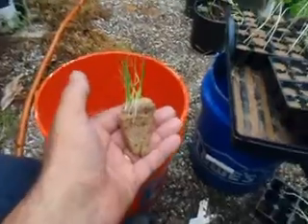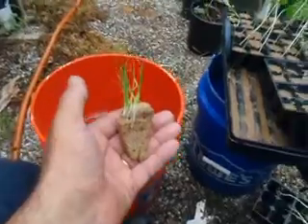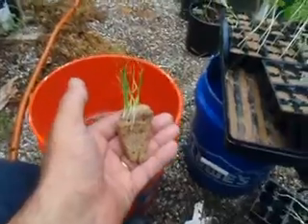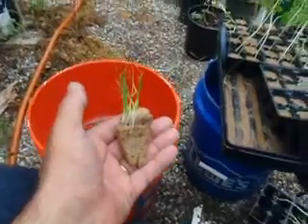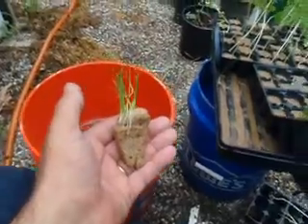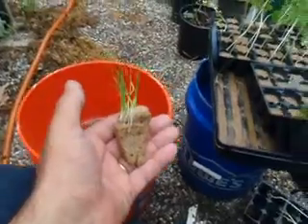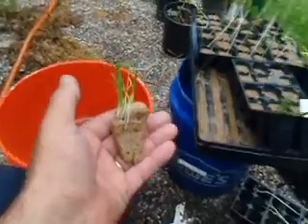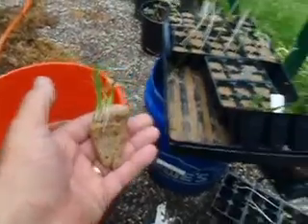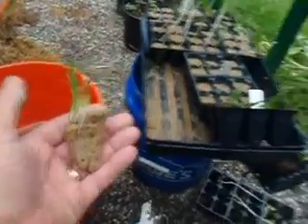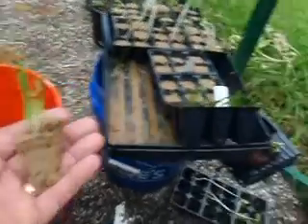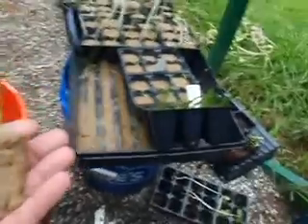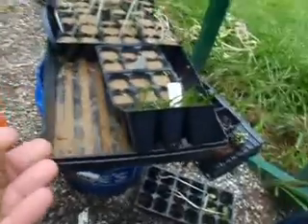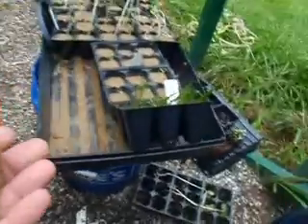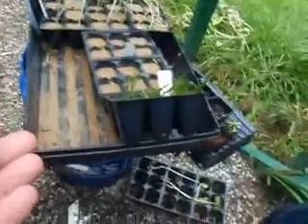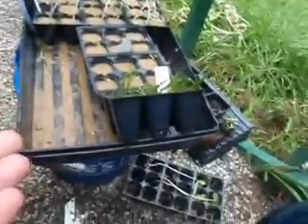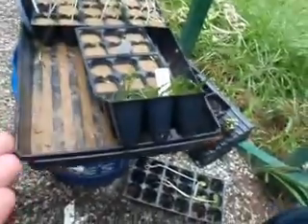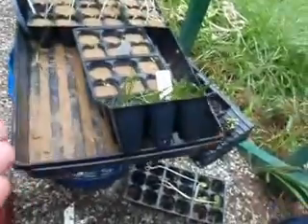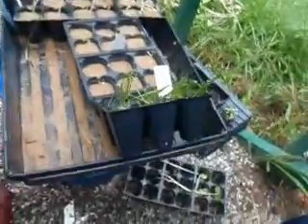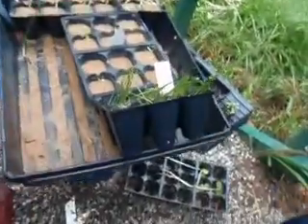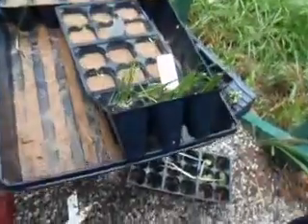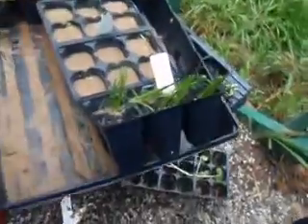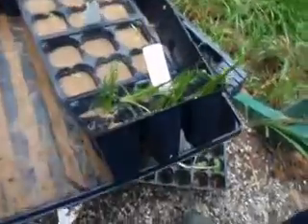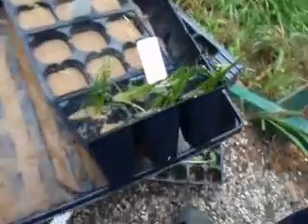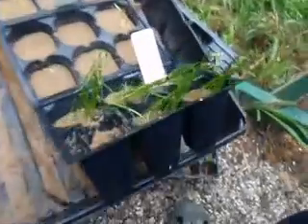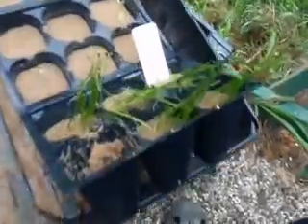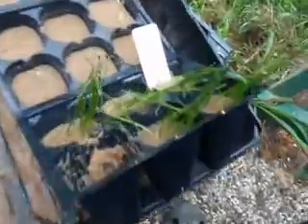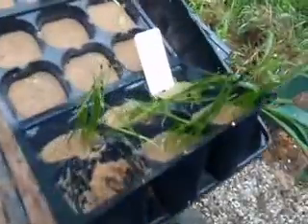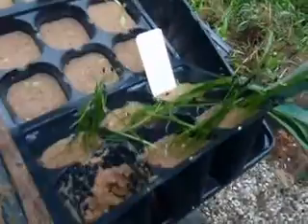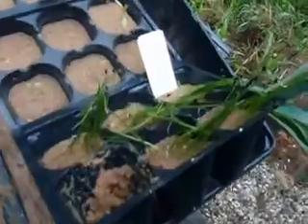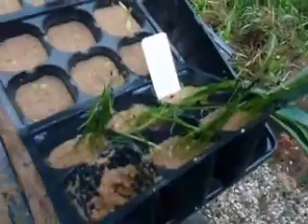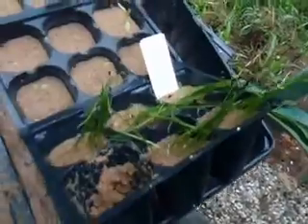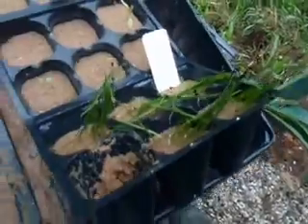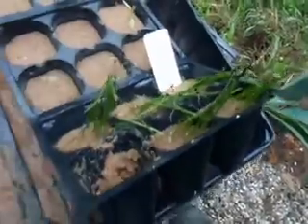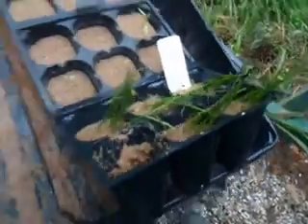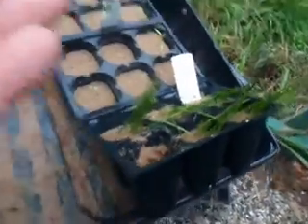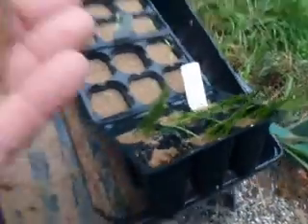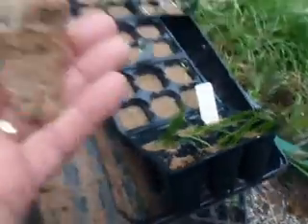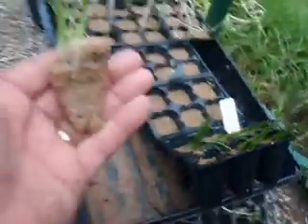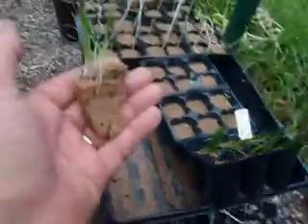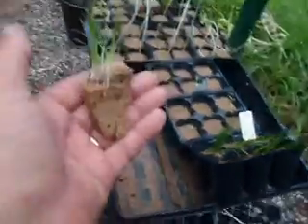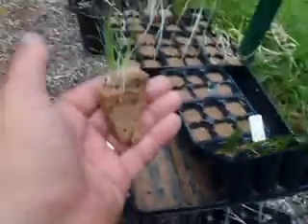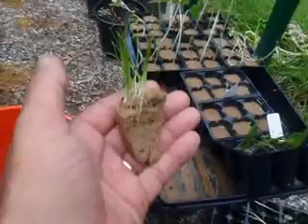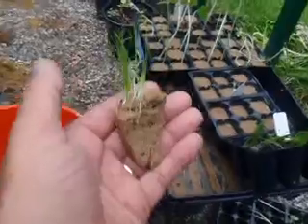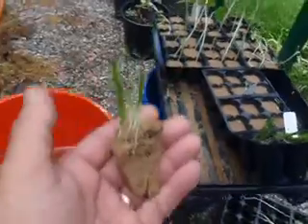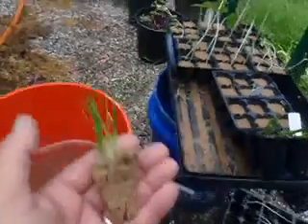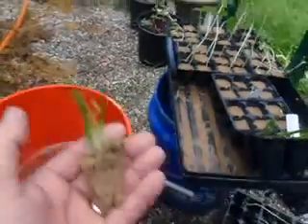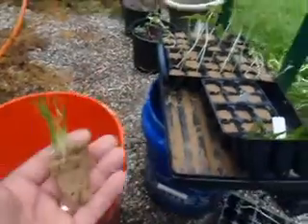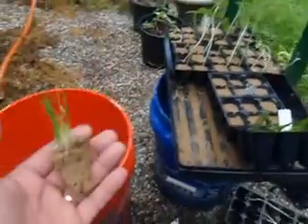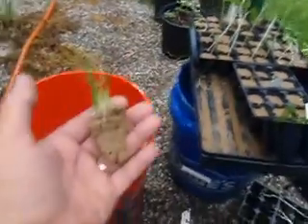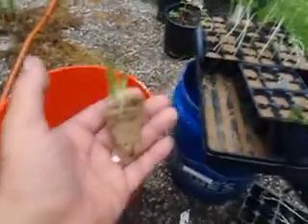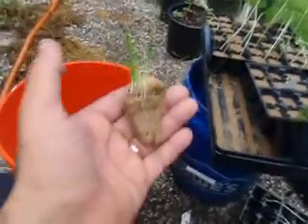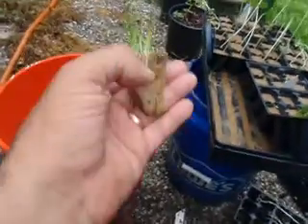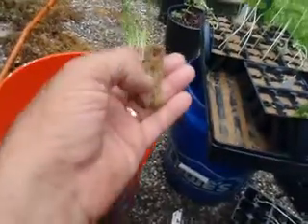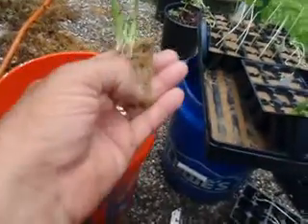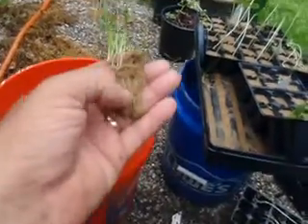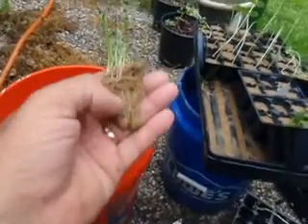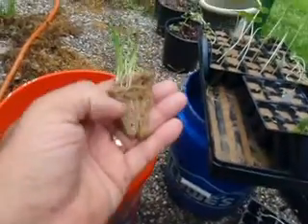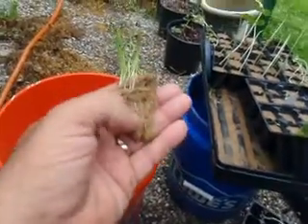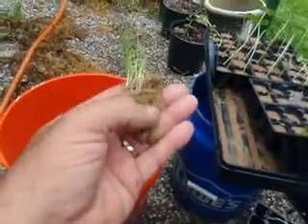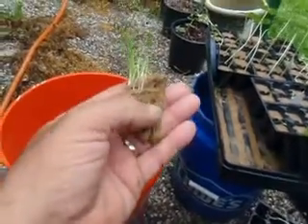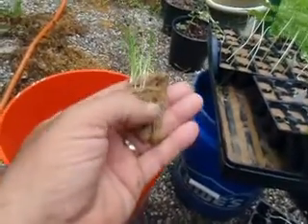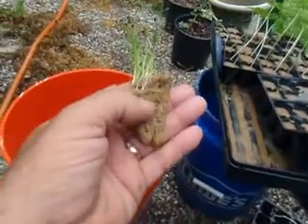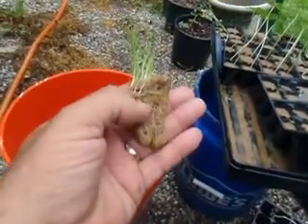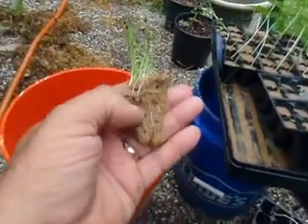These are onion chives that just came out of these pots. See how pretty they came out? Look at the roots coming down through the sand.